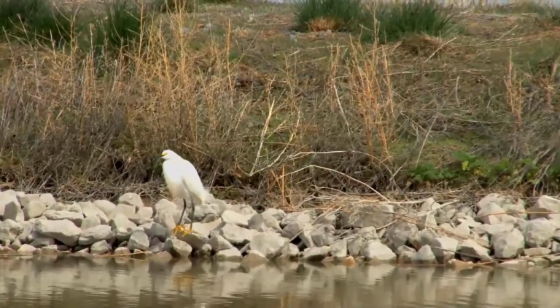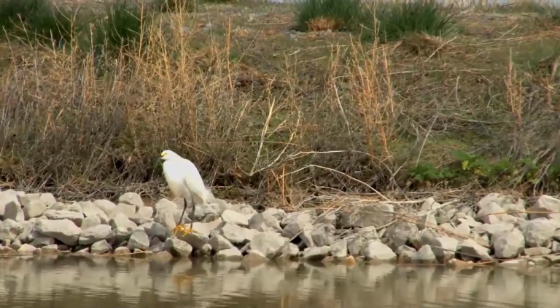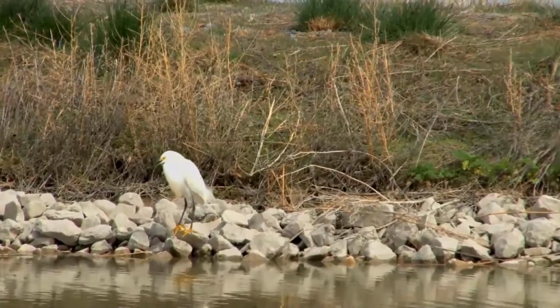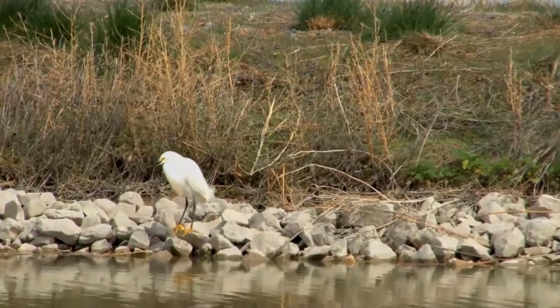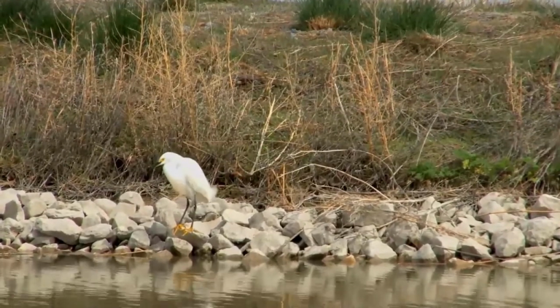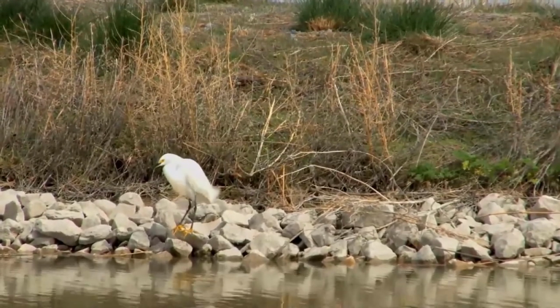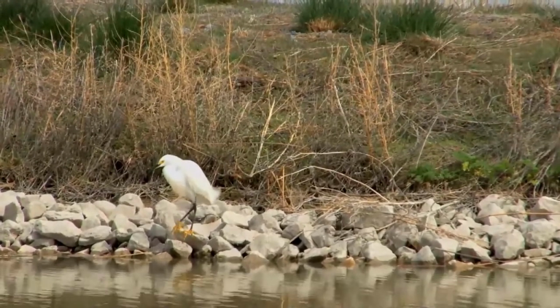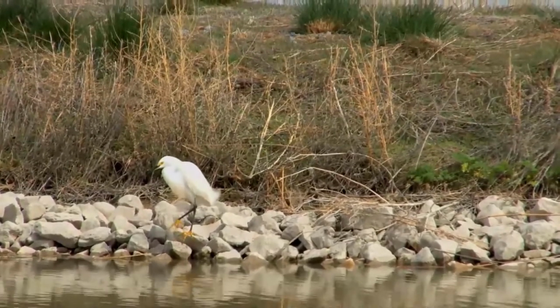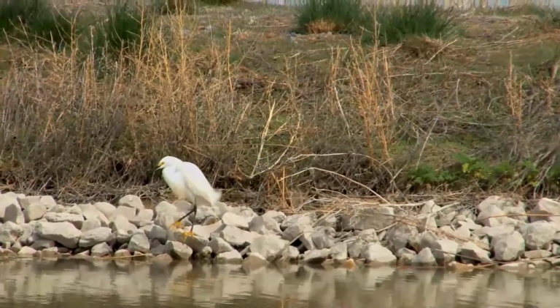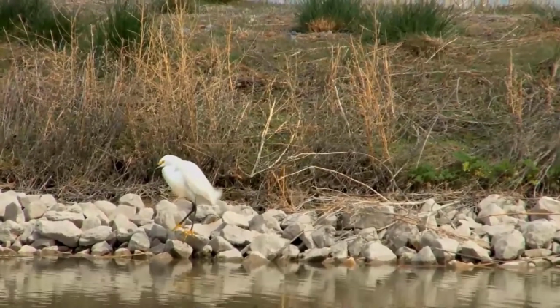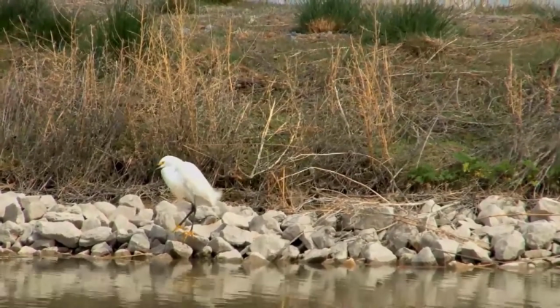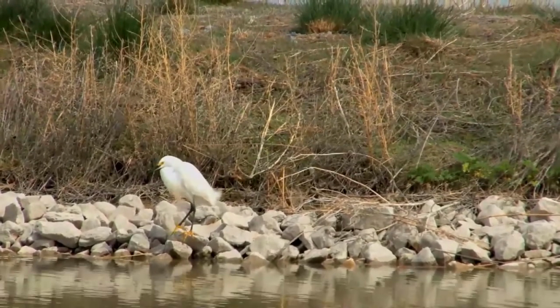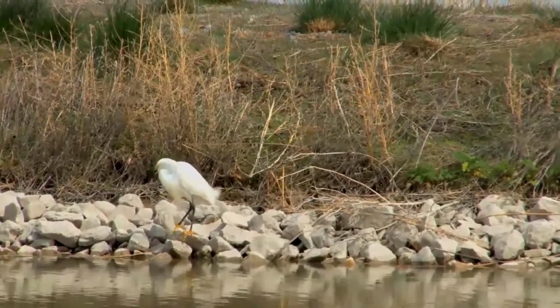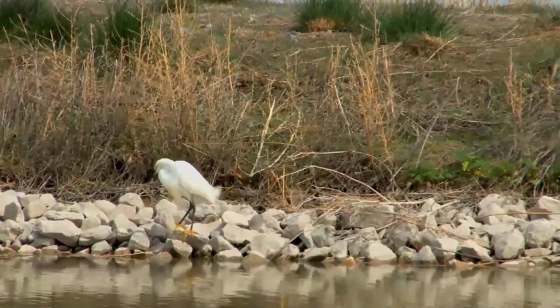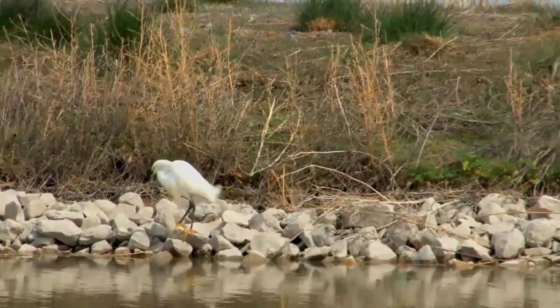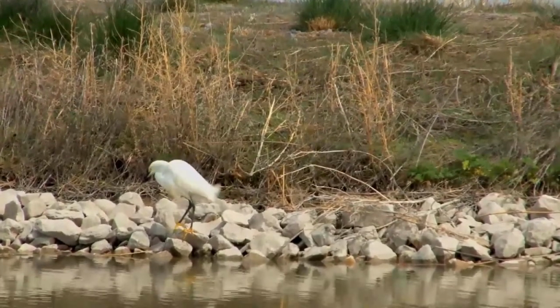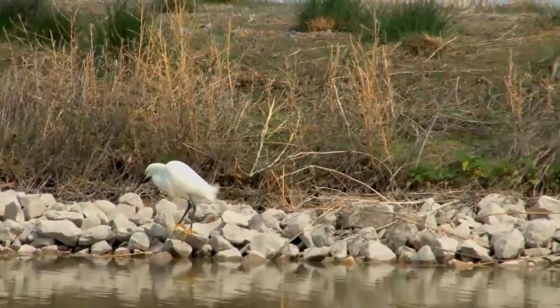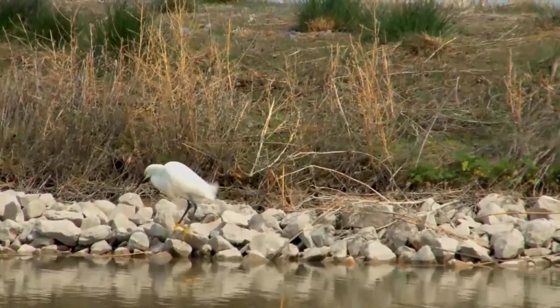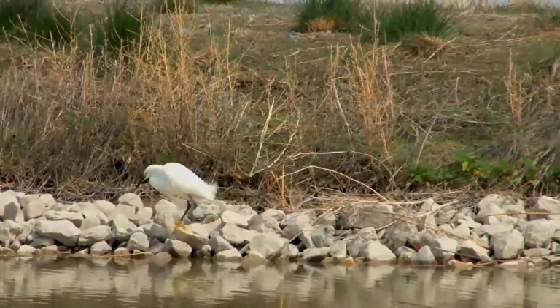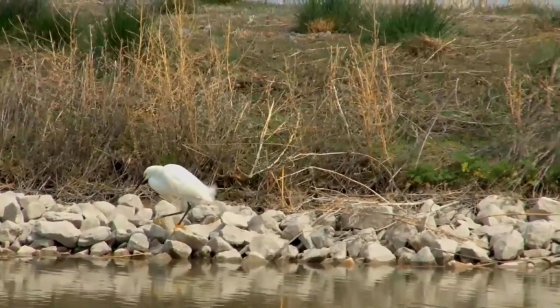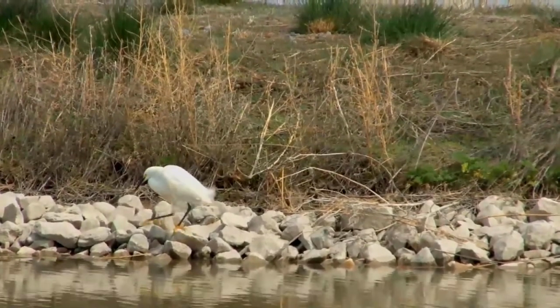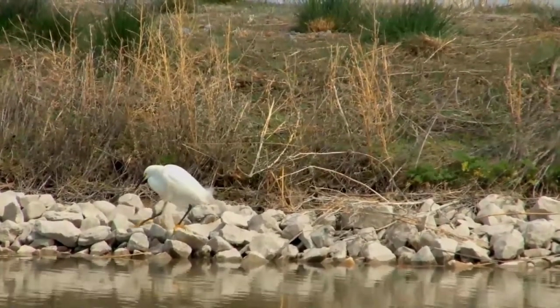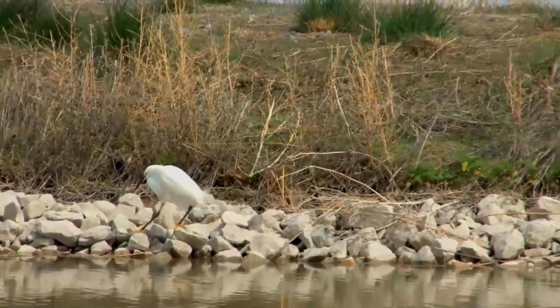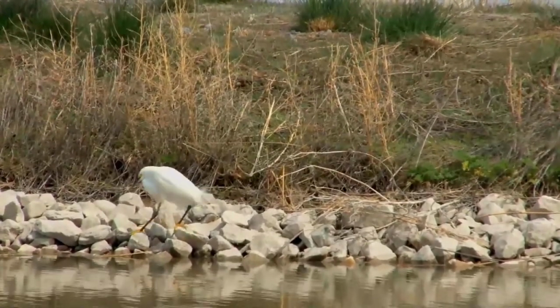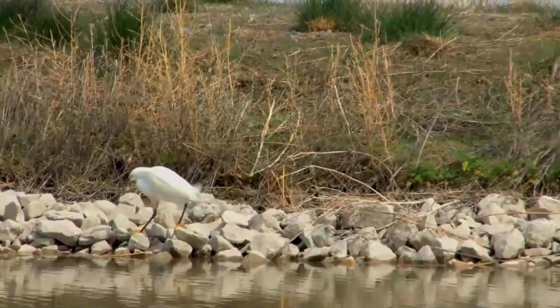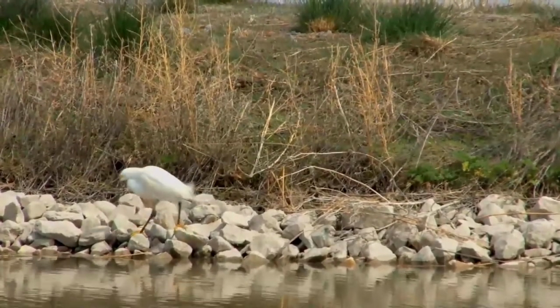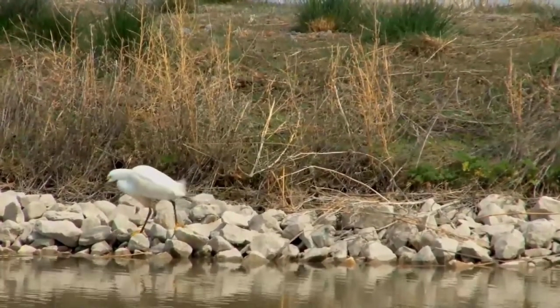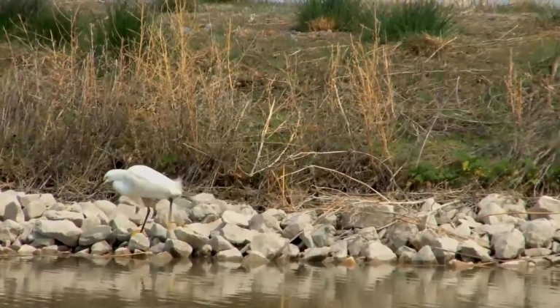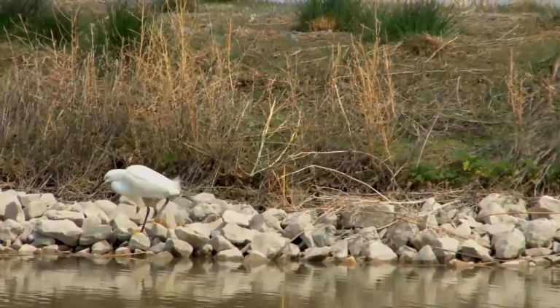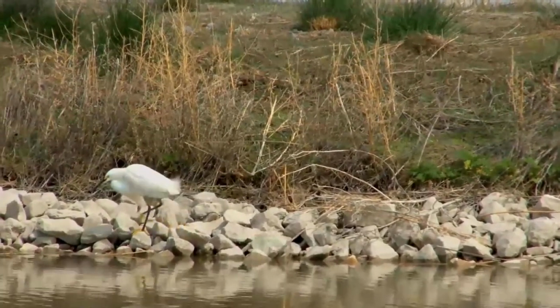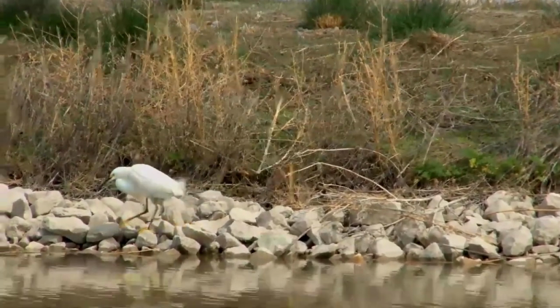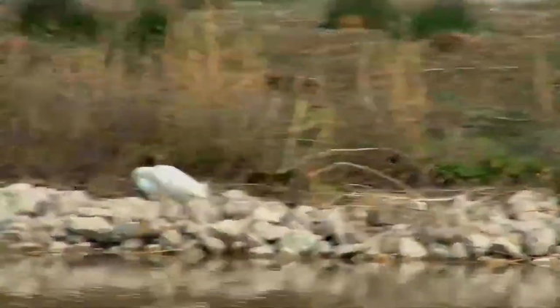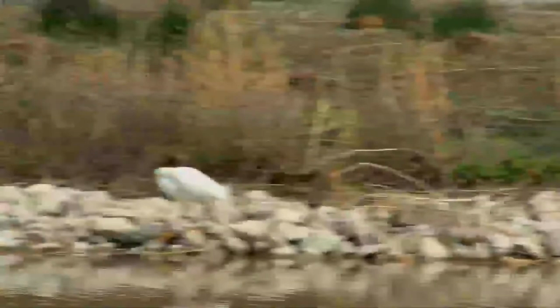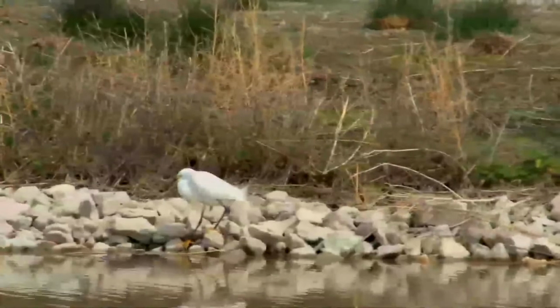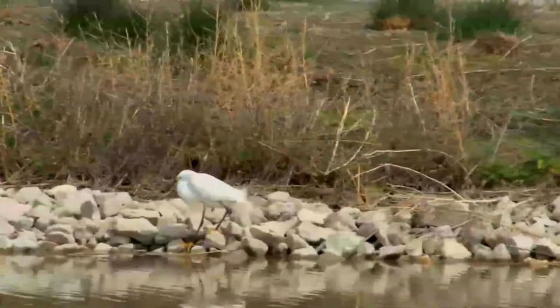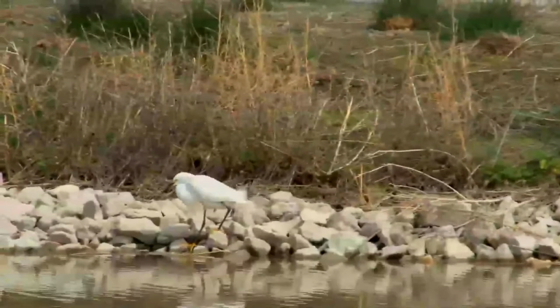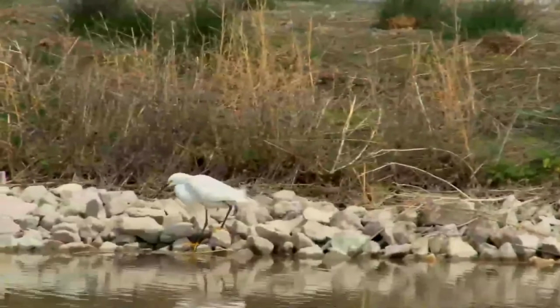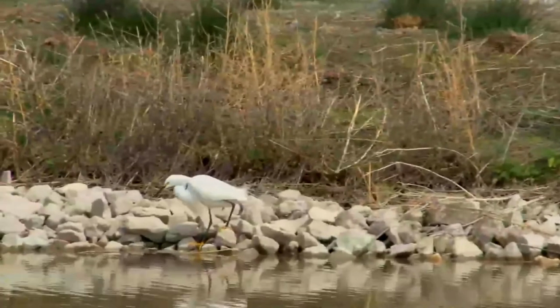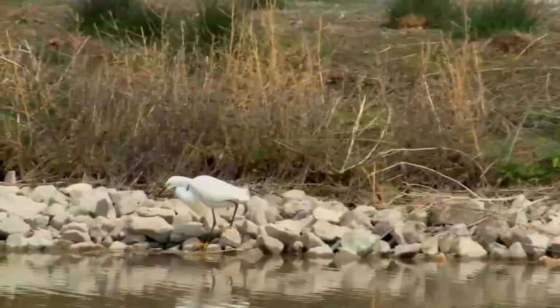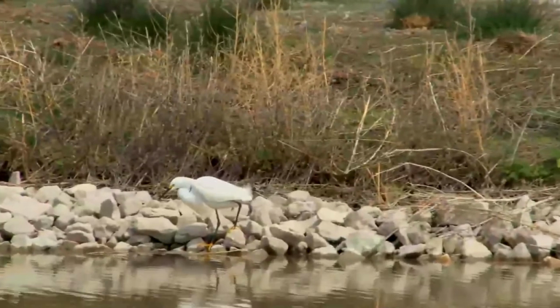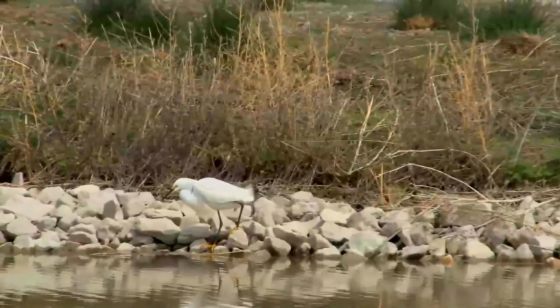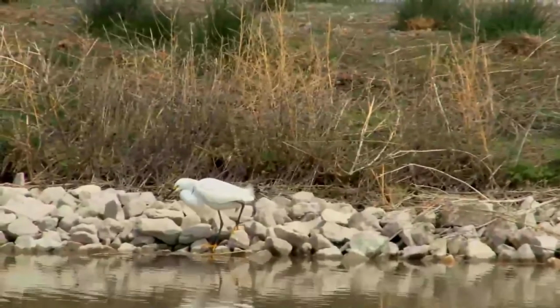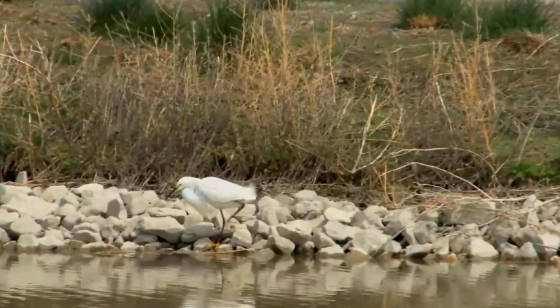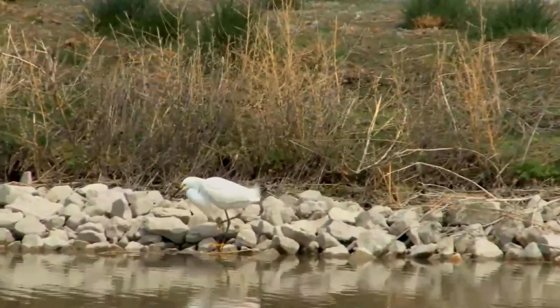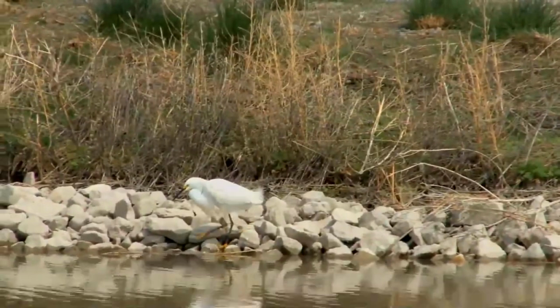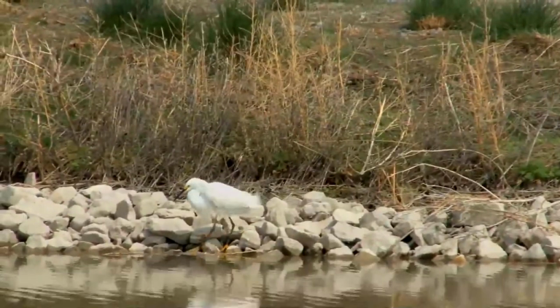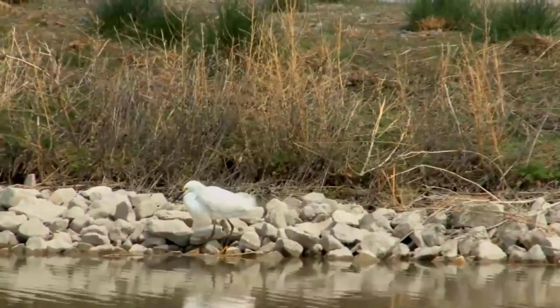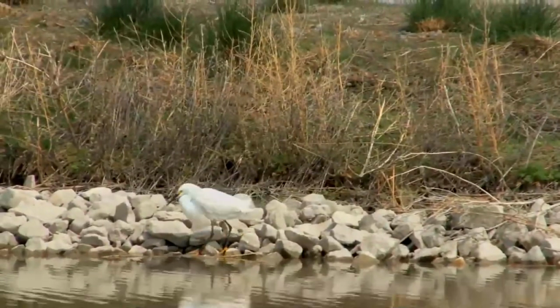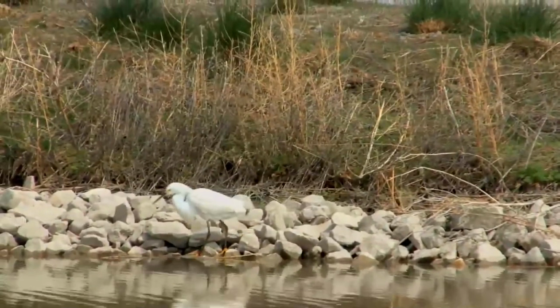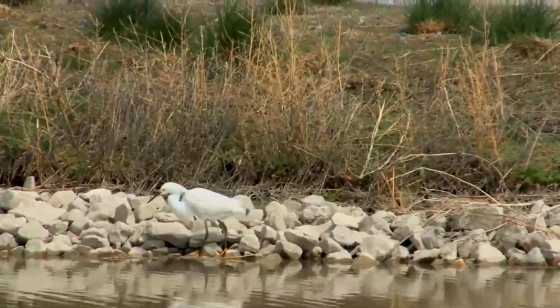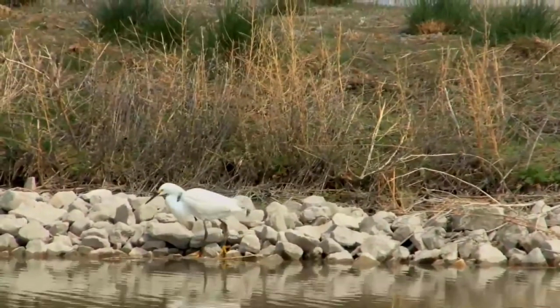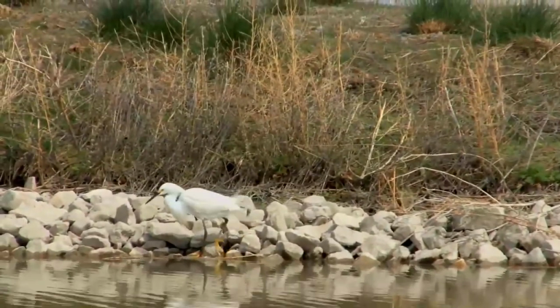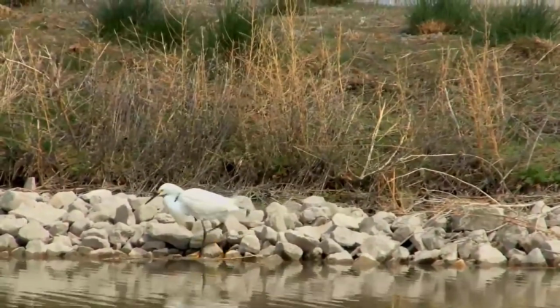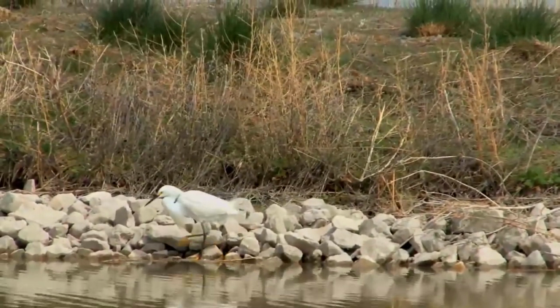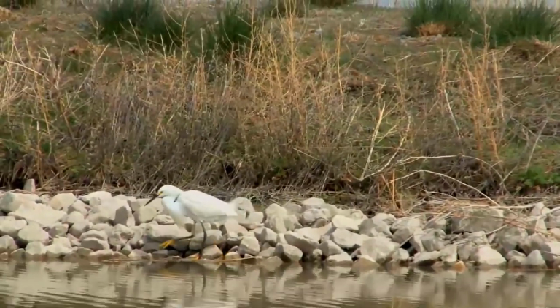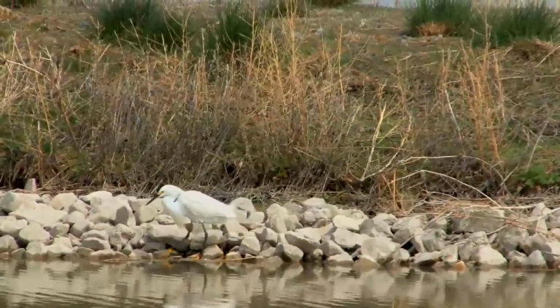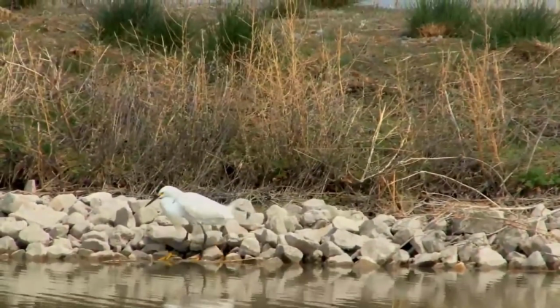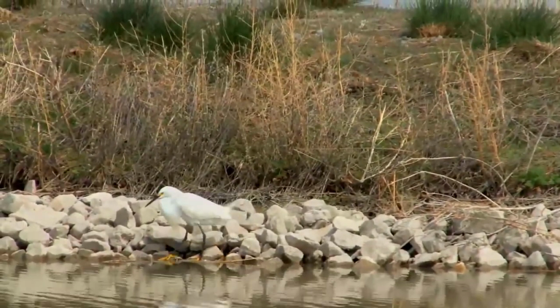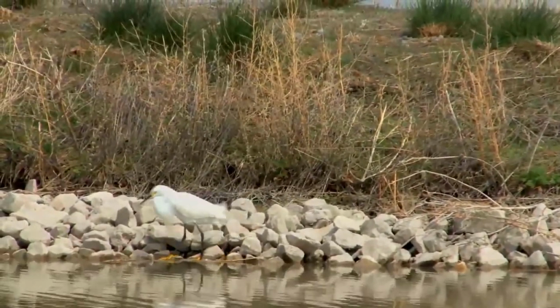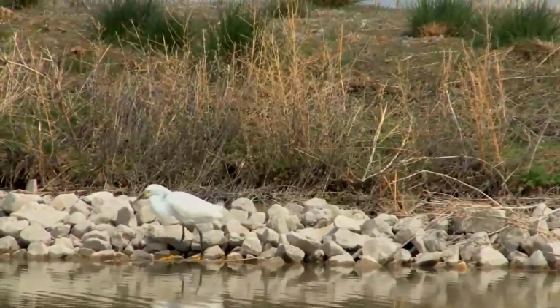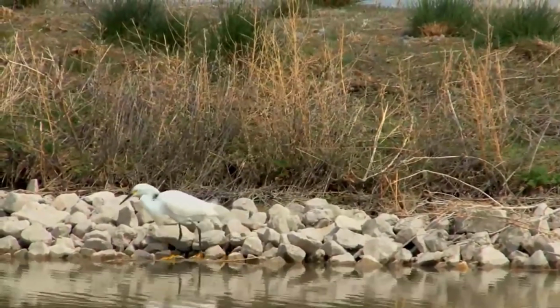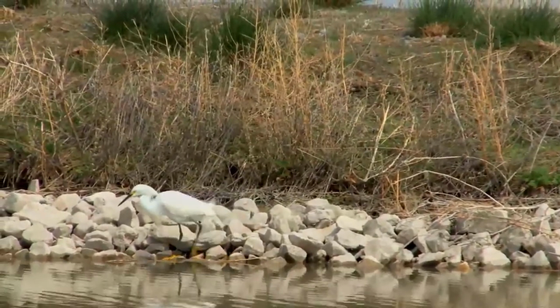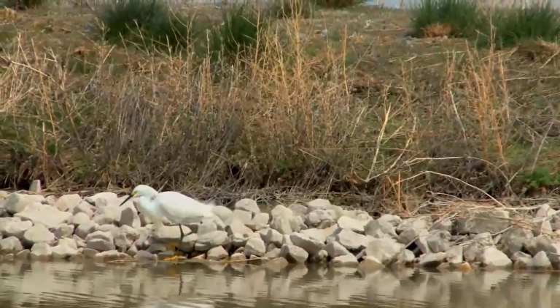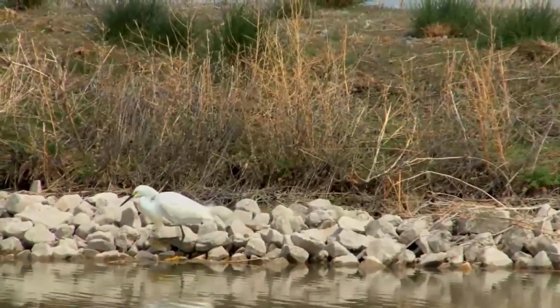Immature snowy egrets have duller, greenish legs. The snowy egret is native to North, Central, and South America.